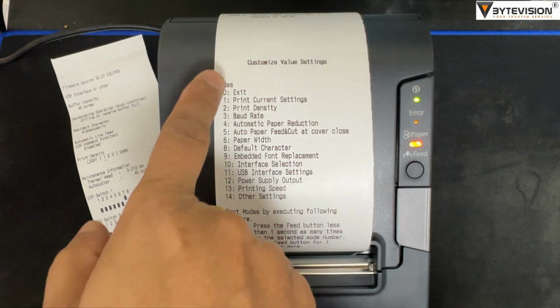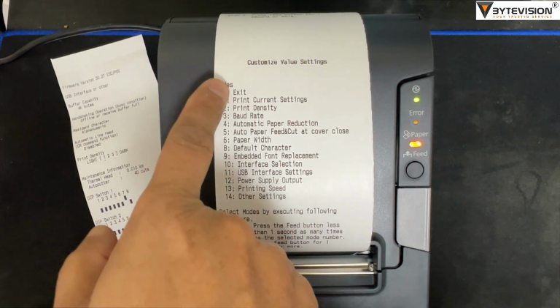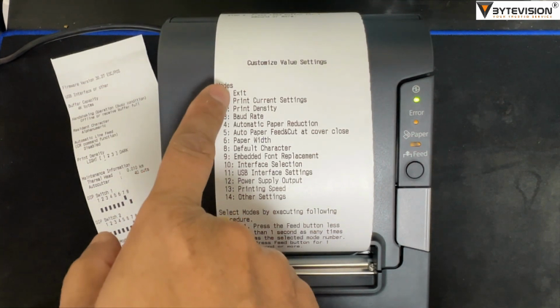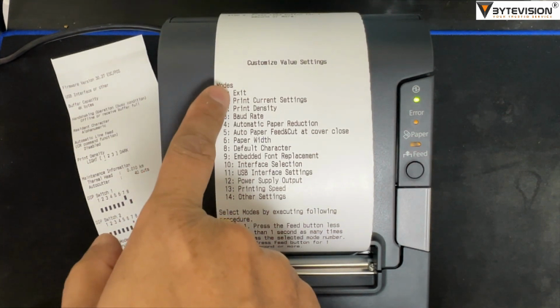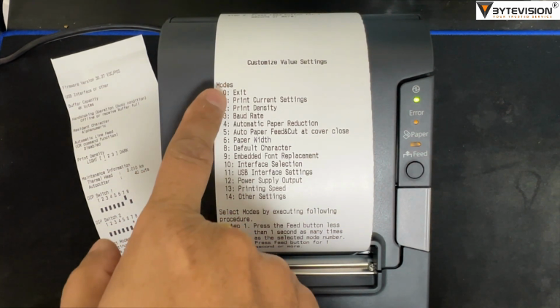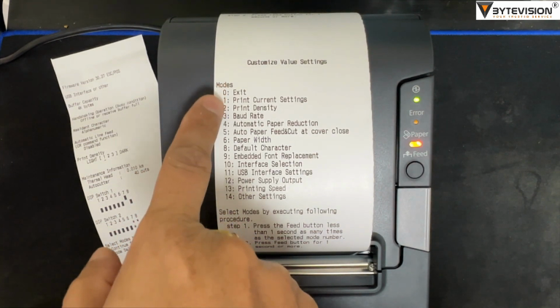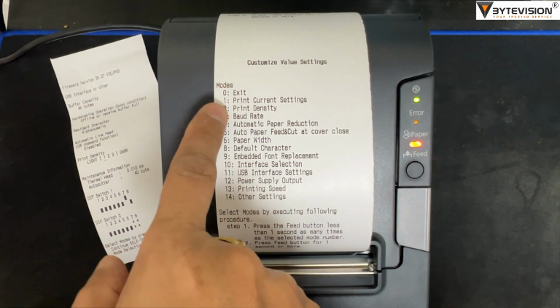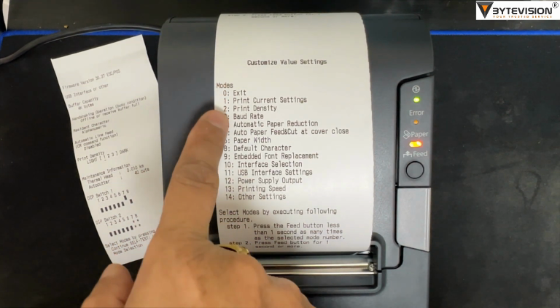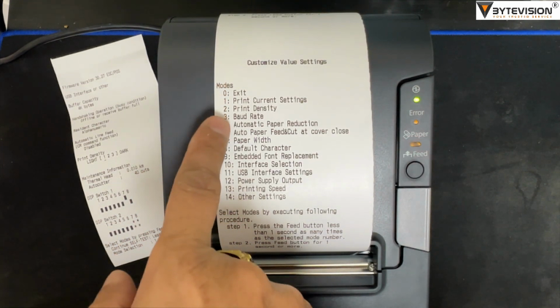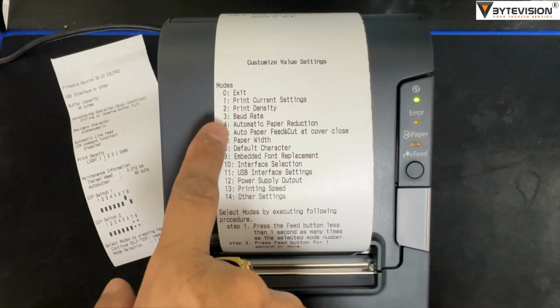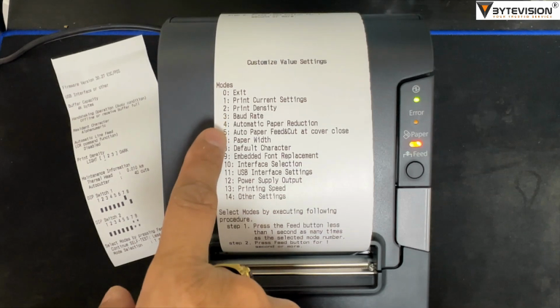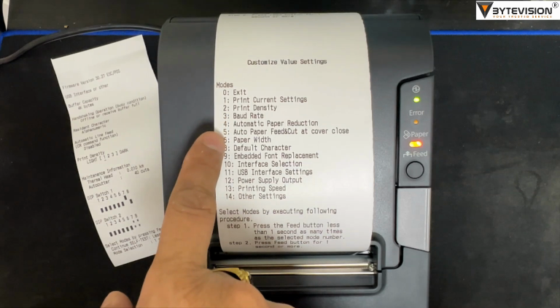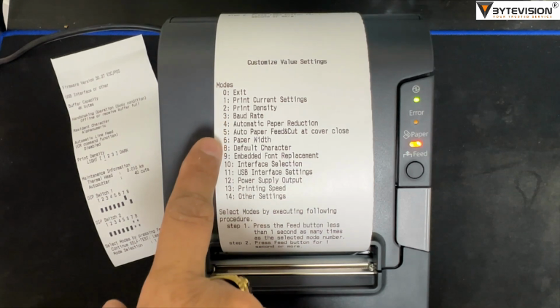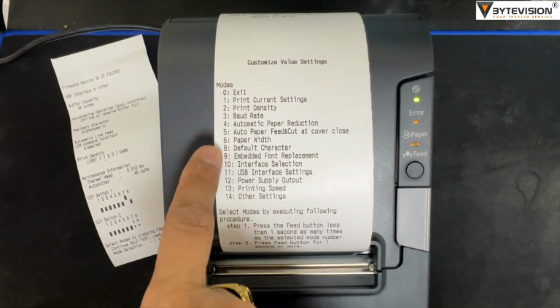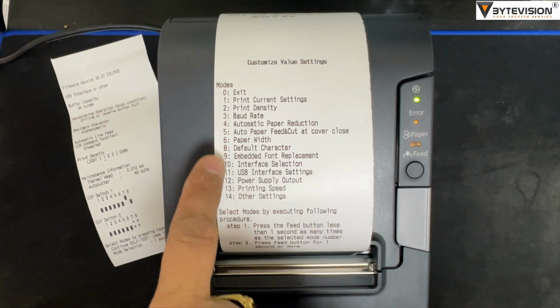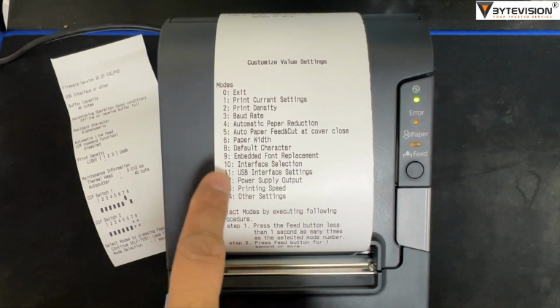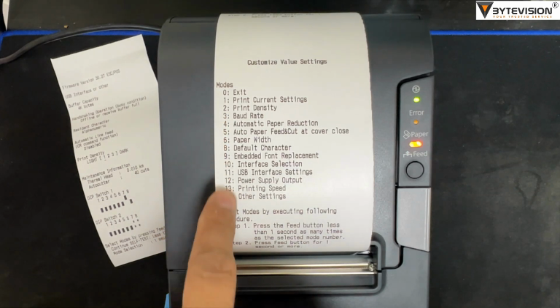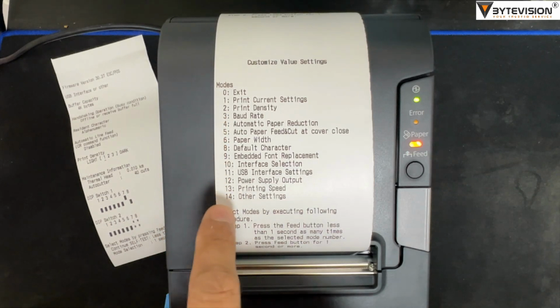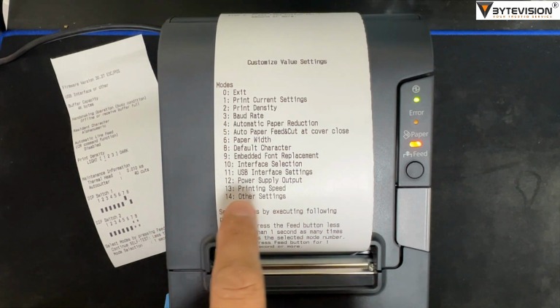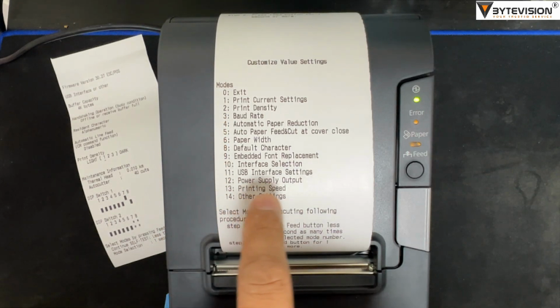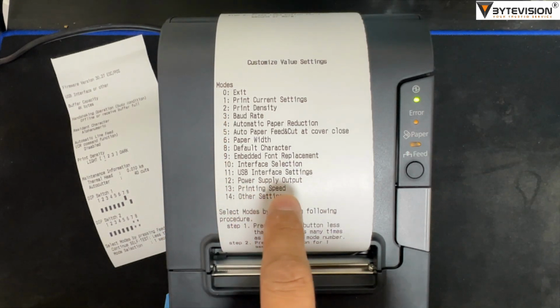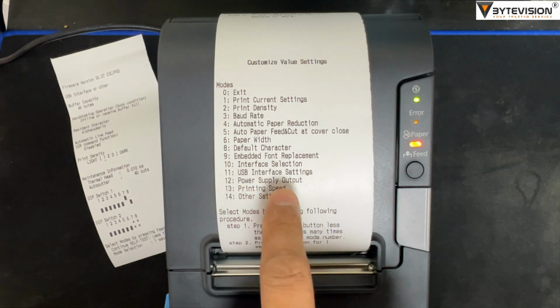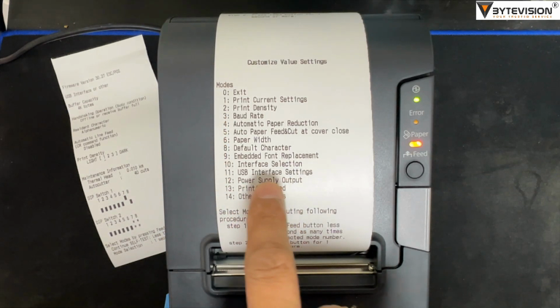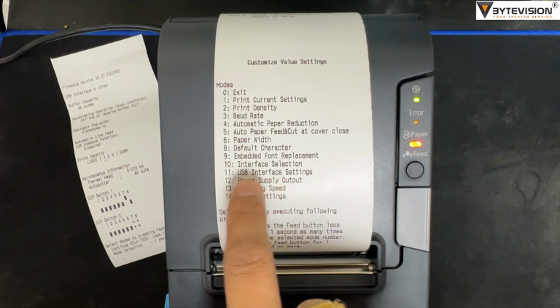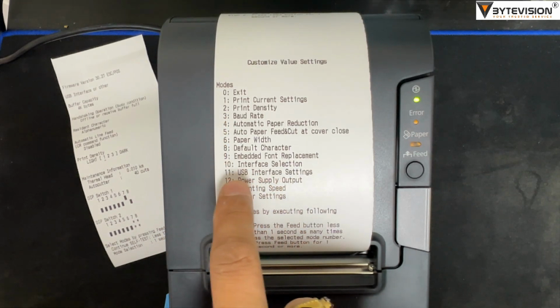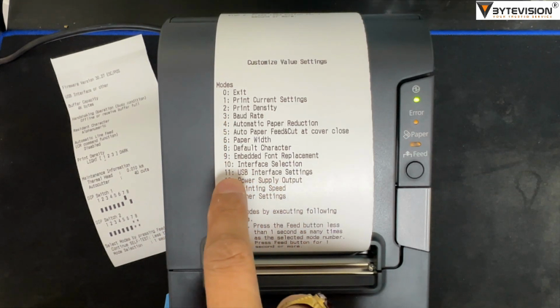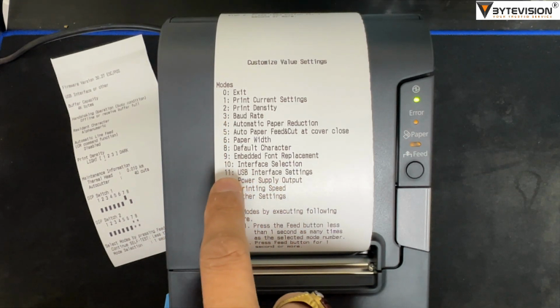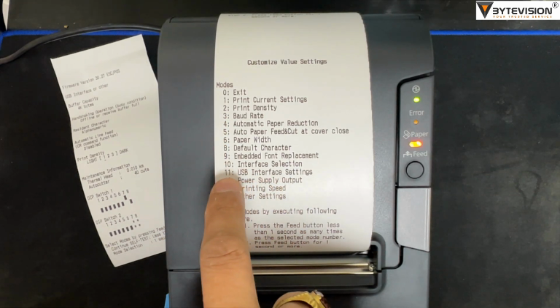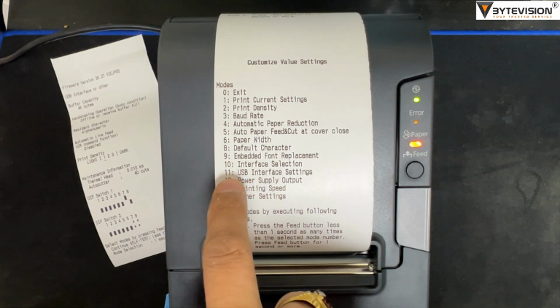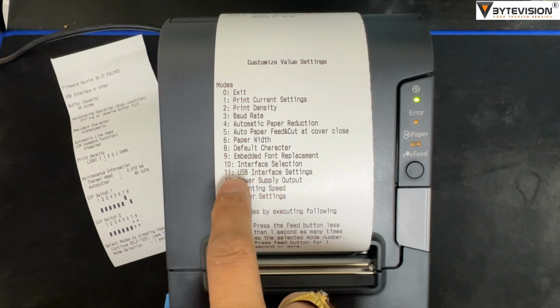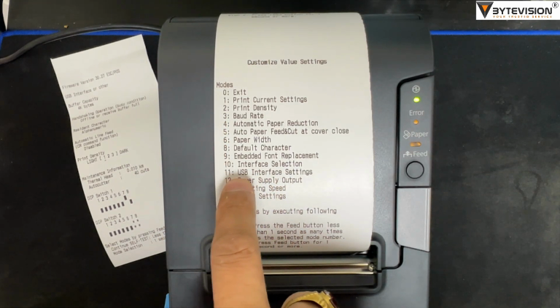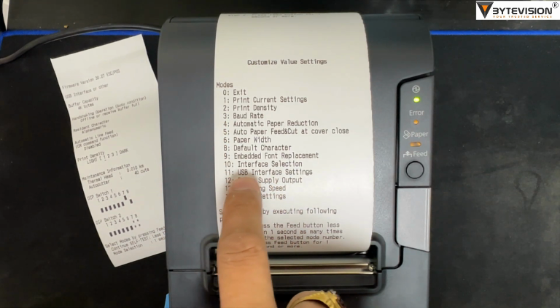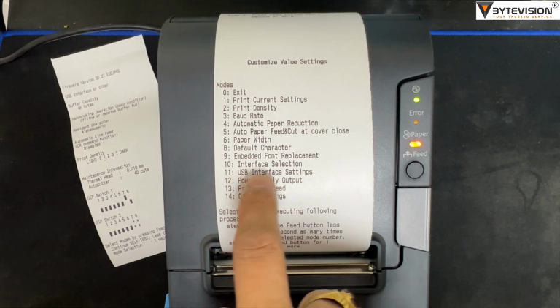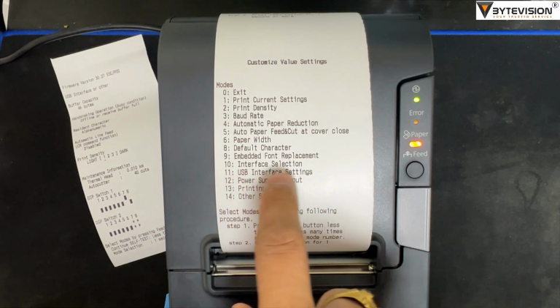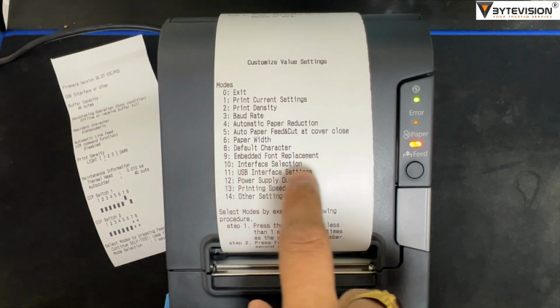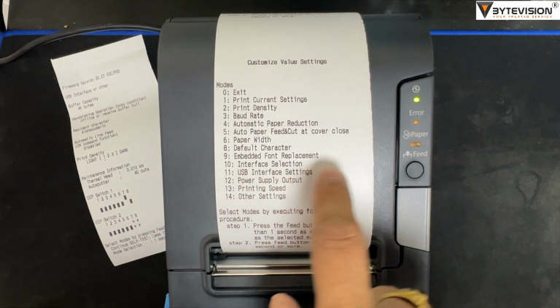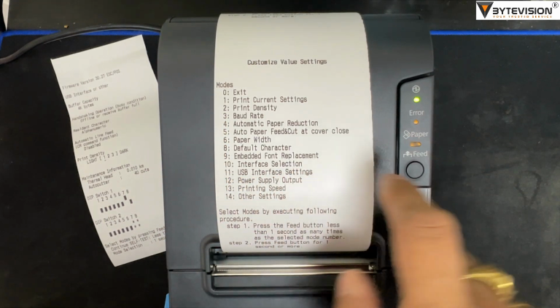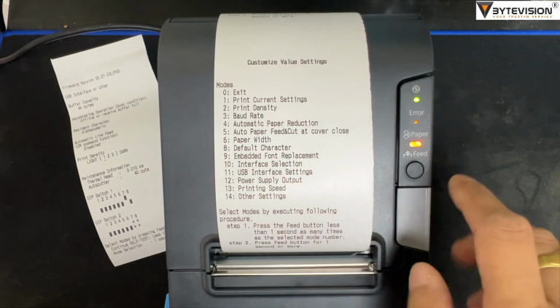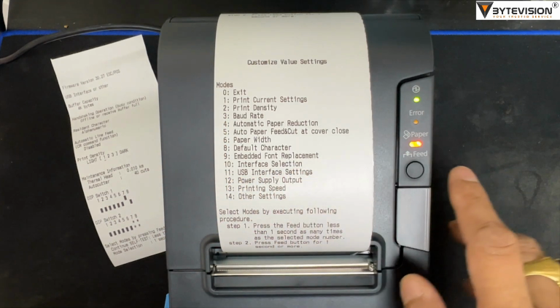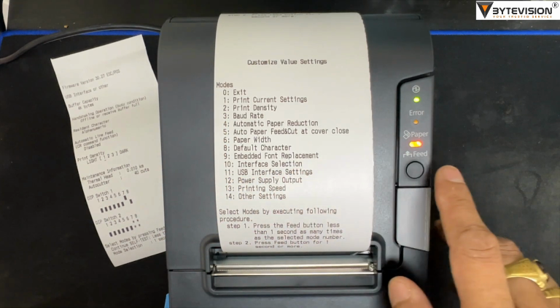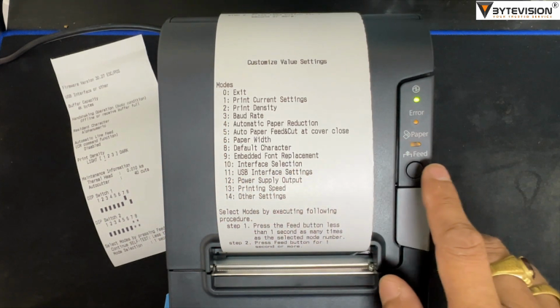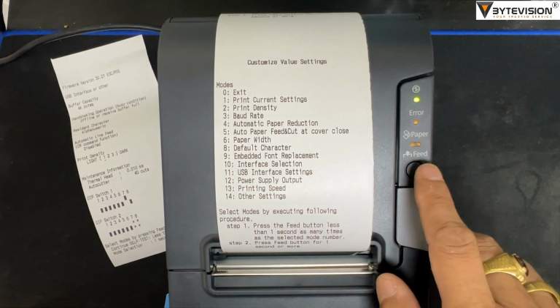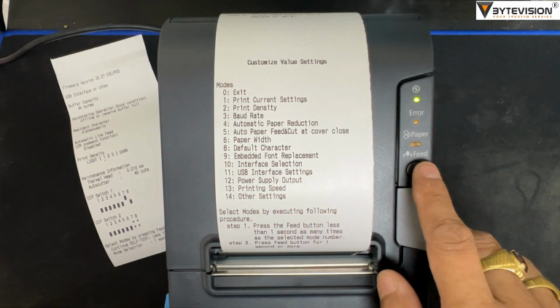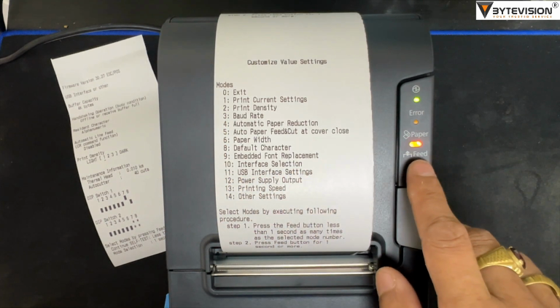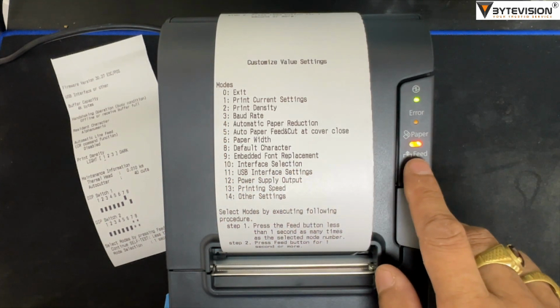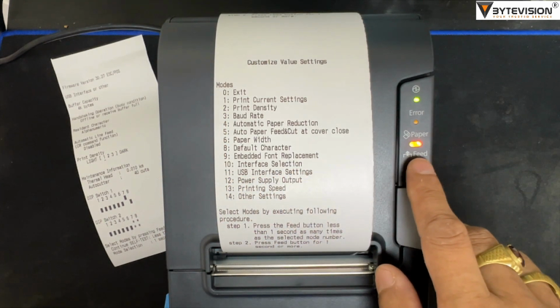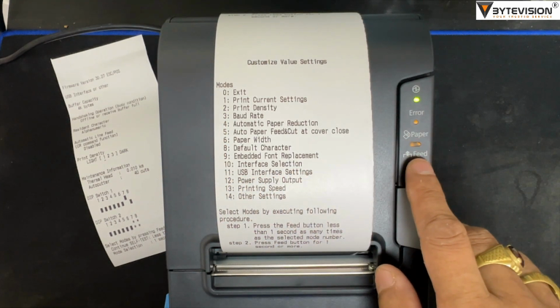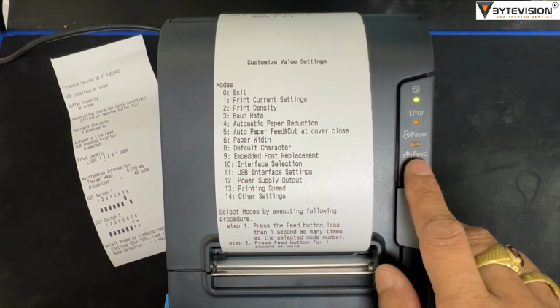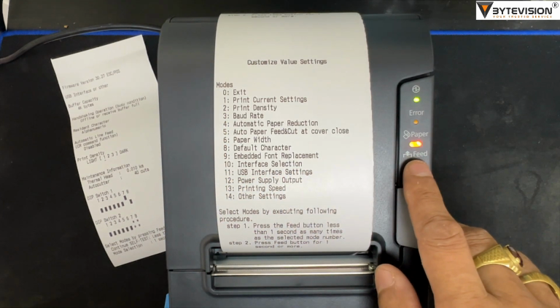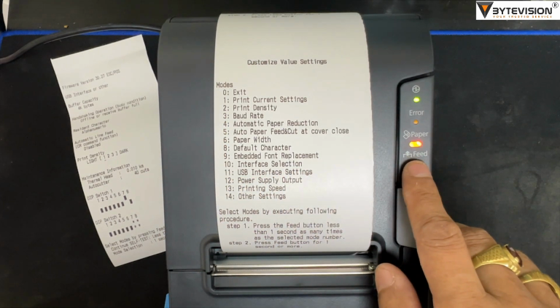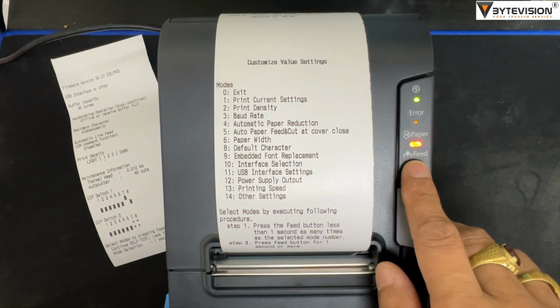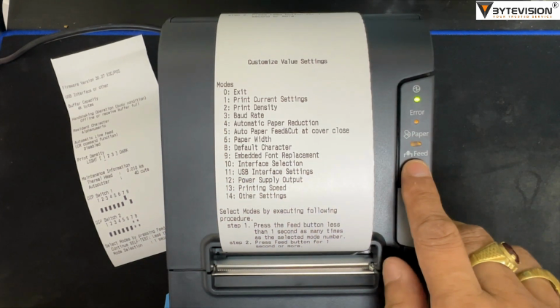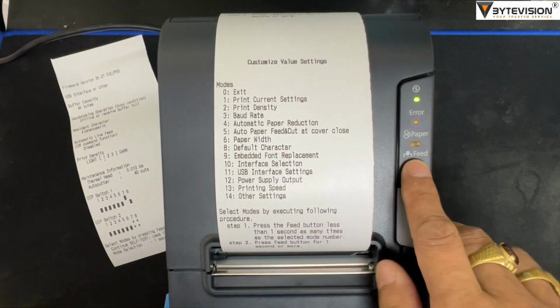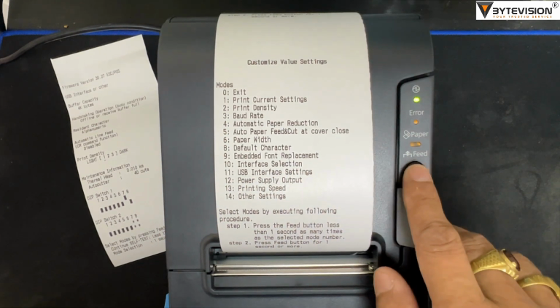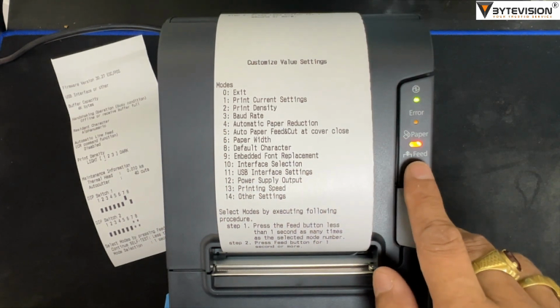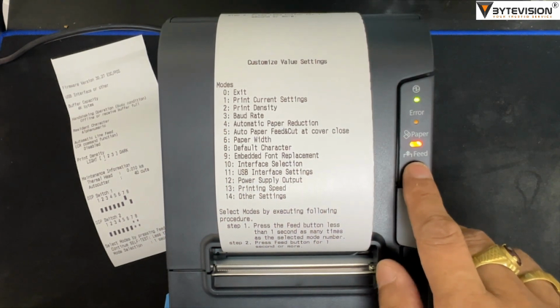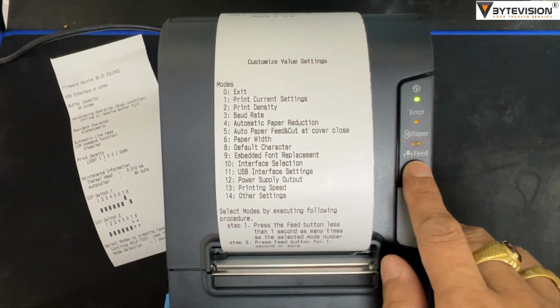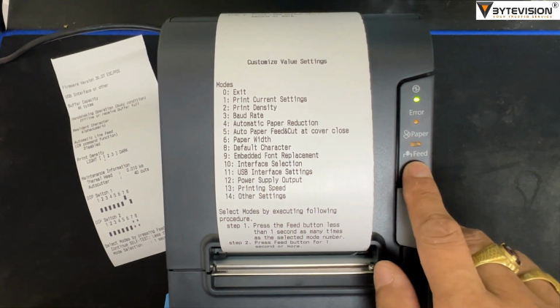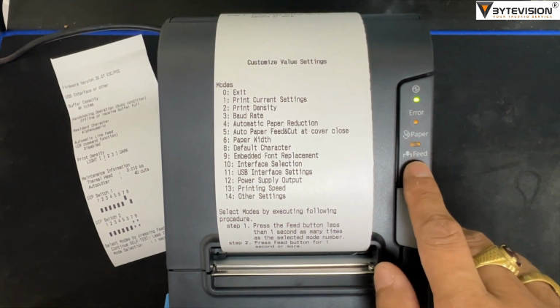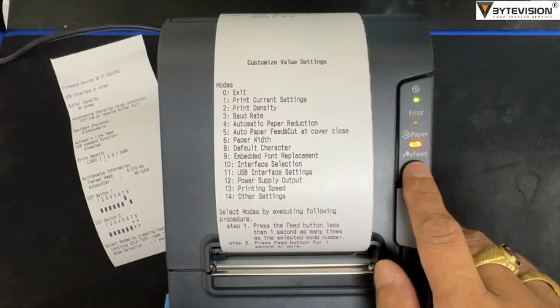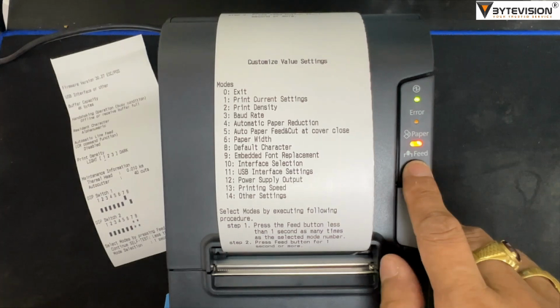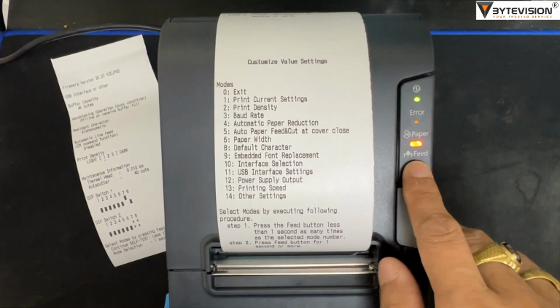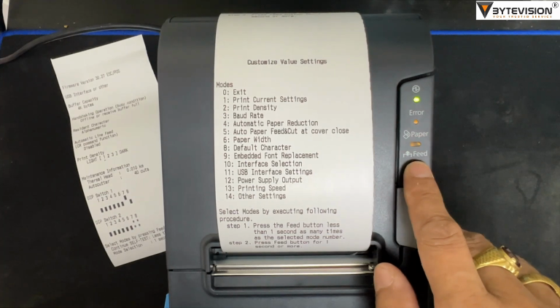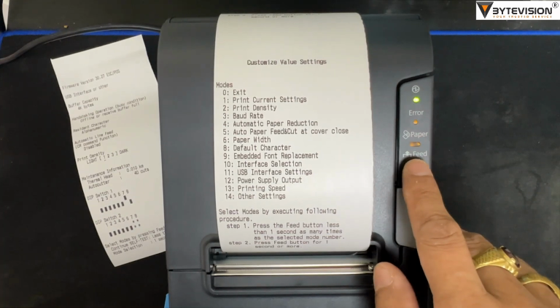Customize value settings printed. Select mode 11: press 11 times, hold one second, and press the feed button.